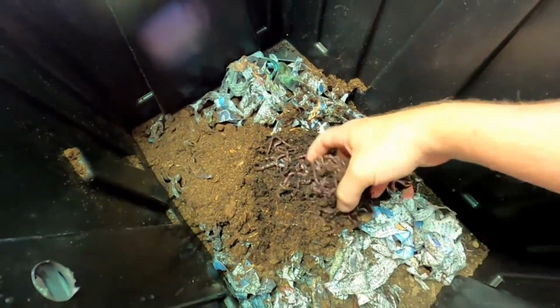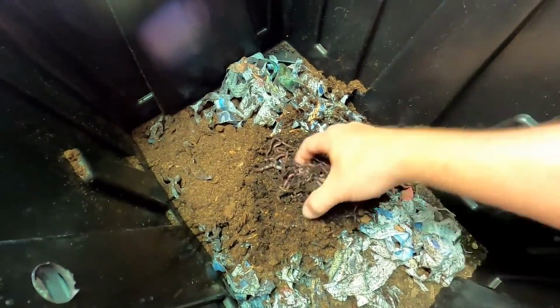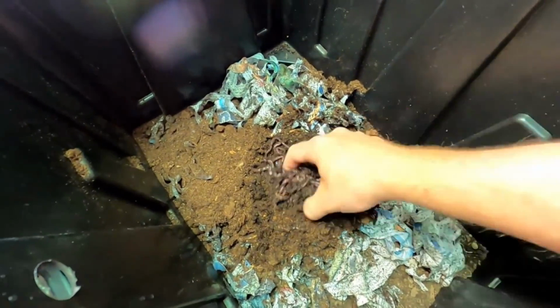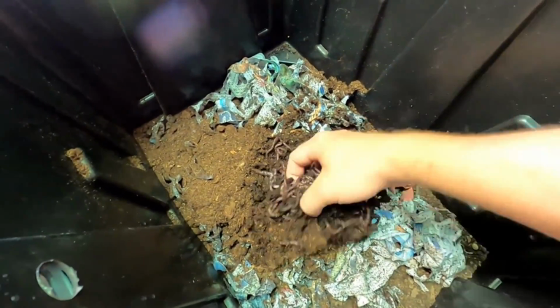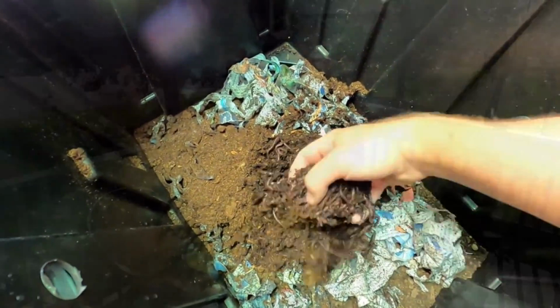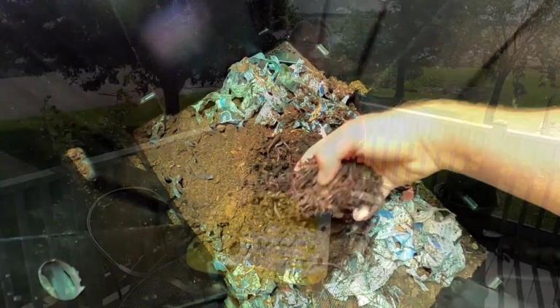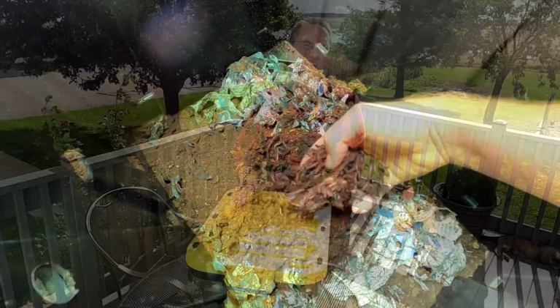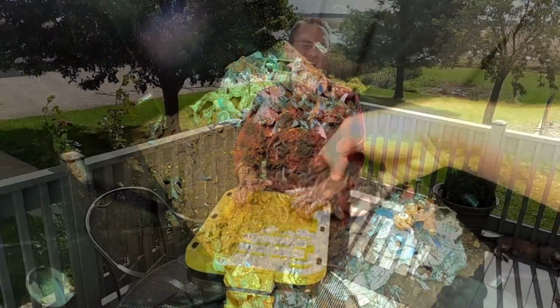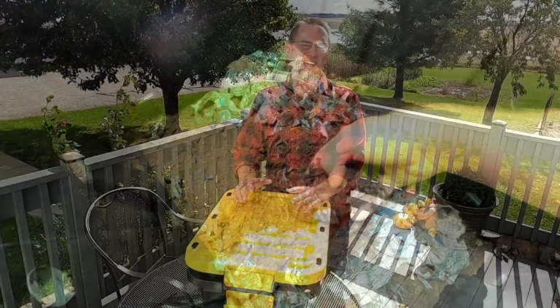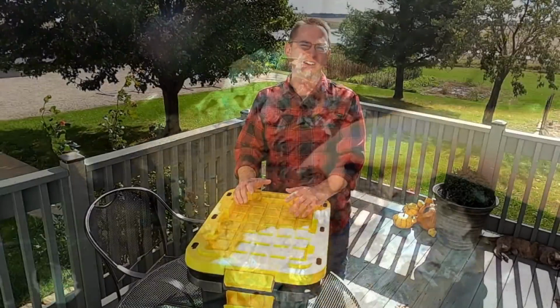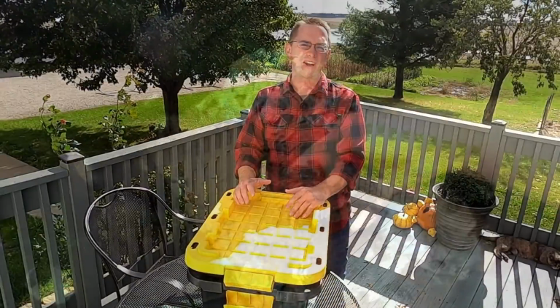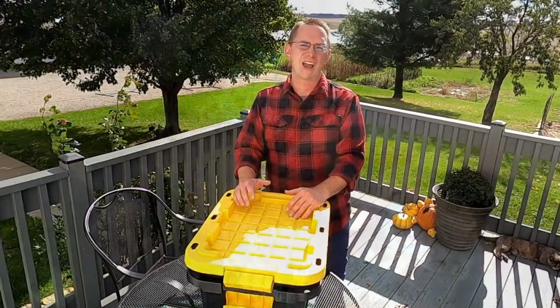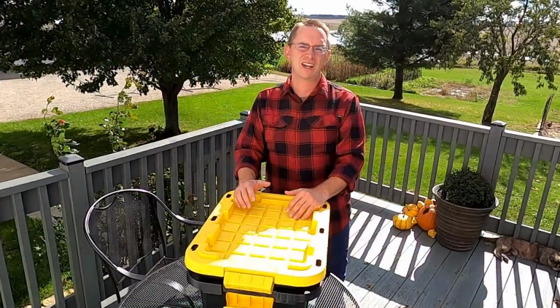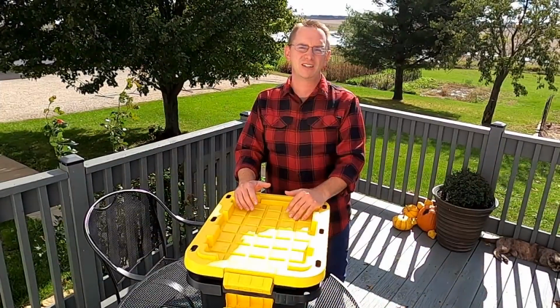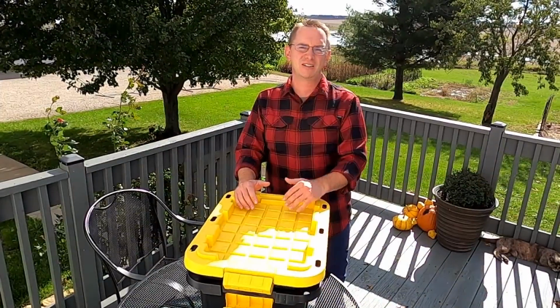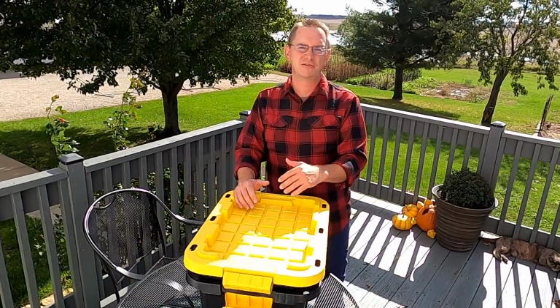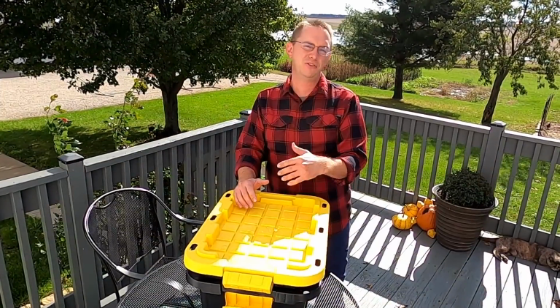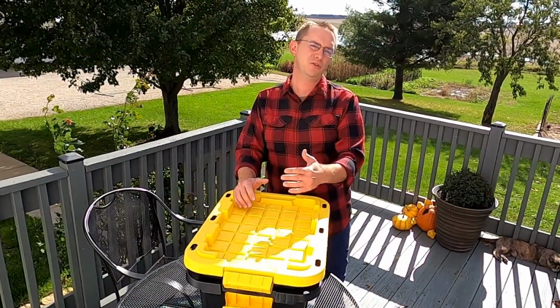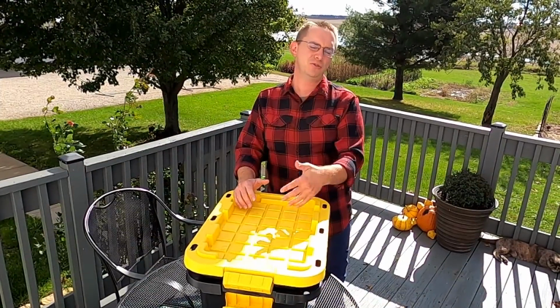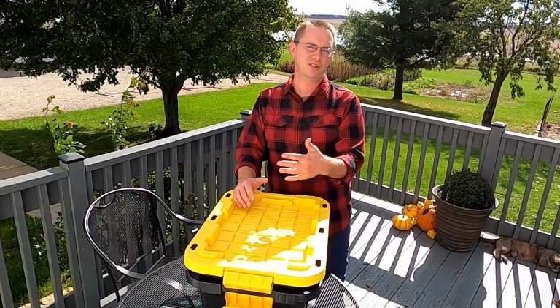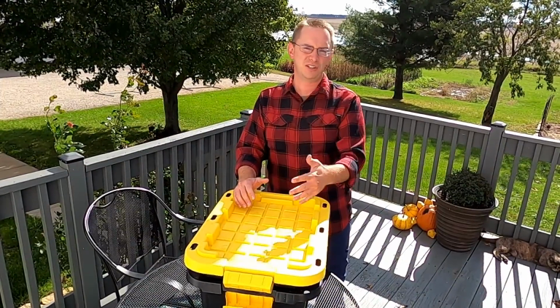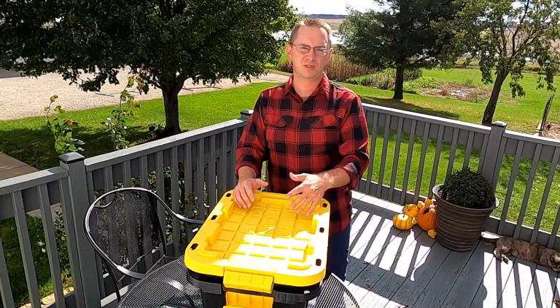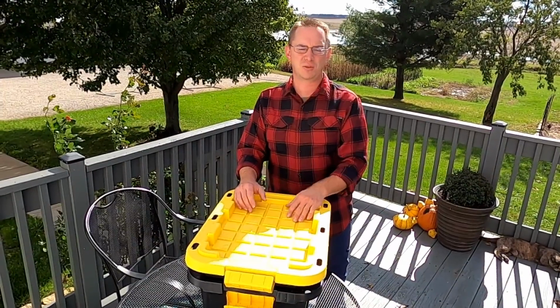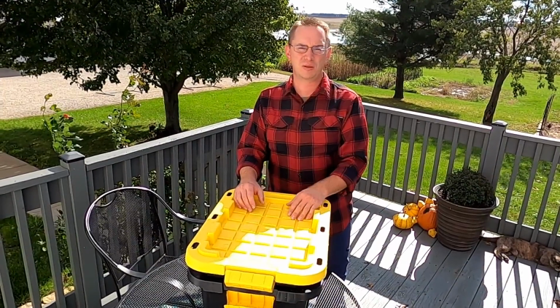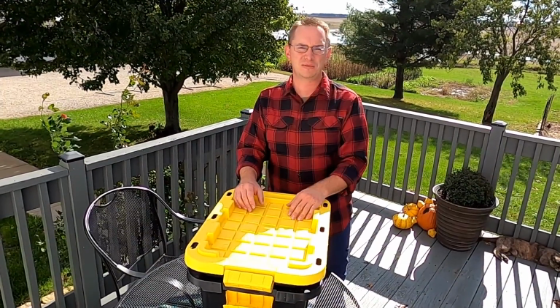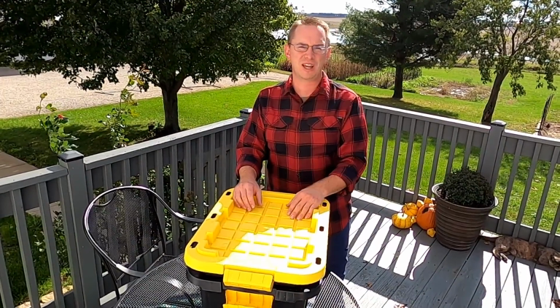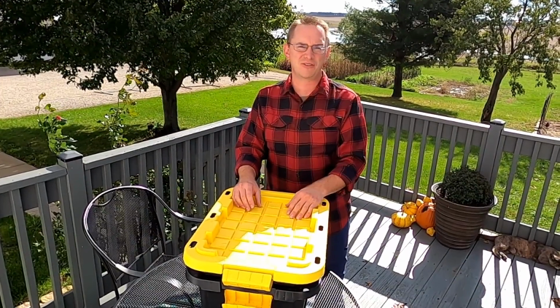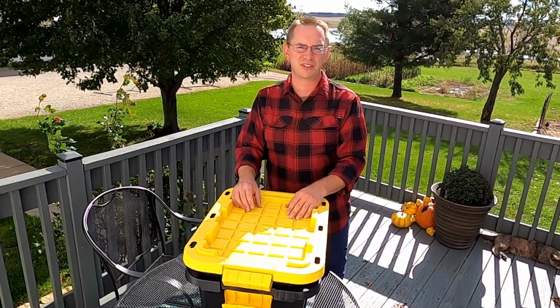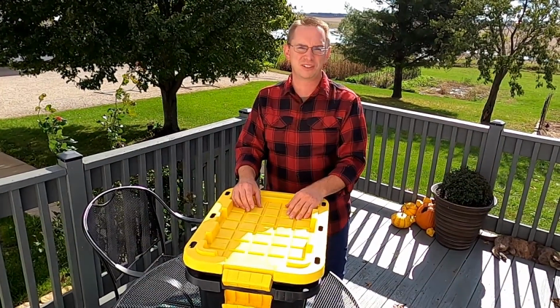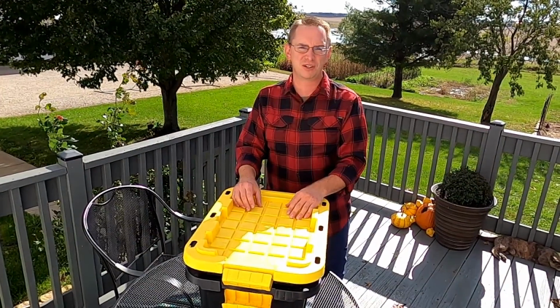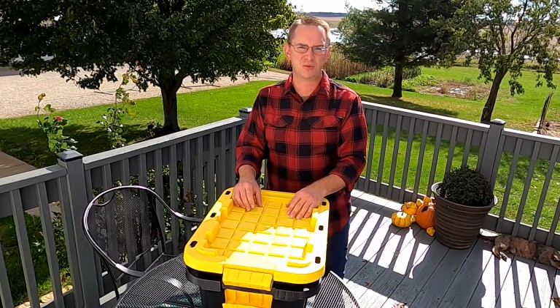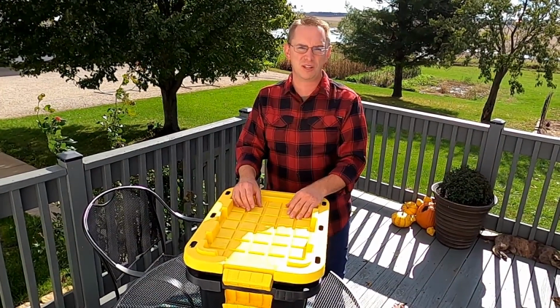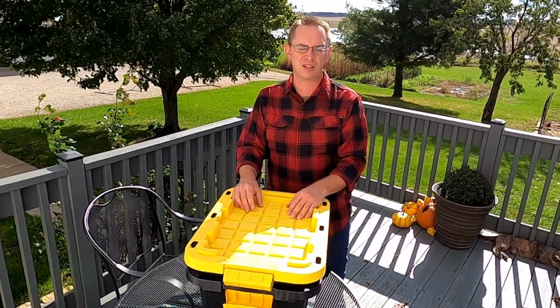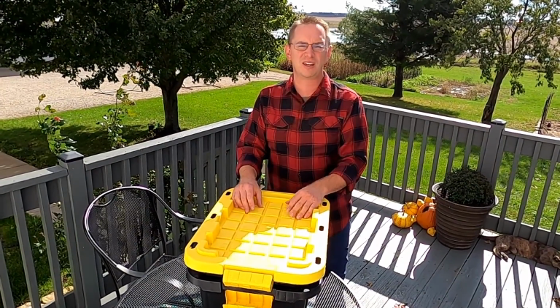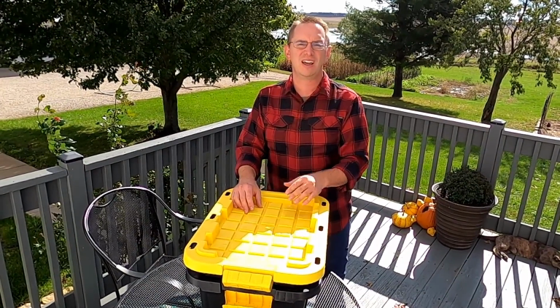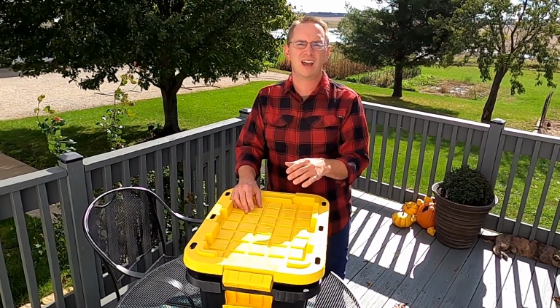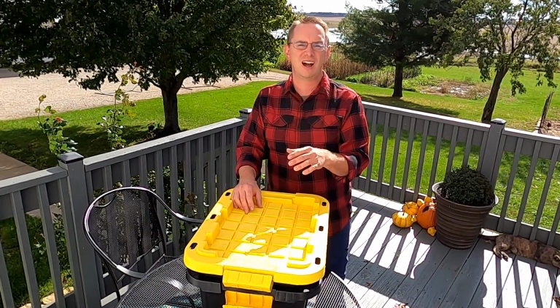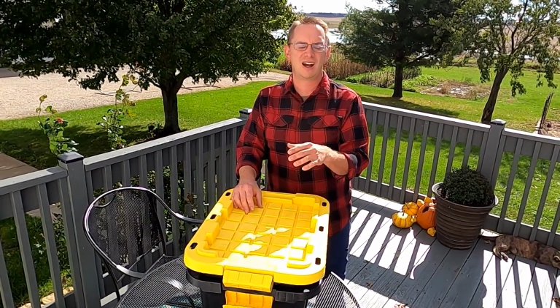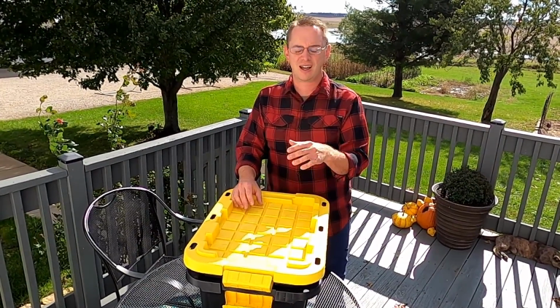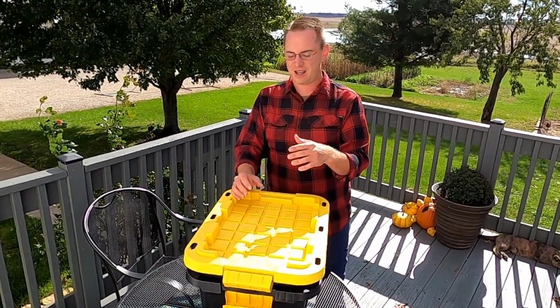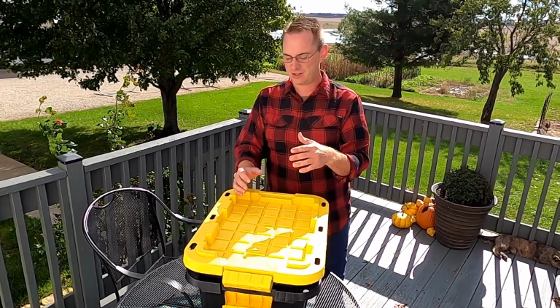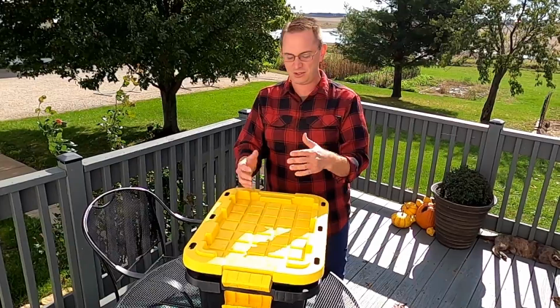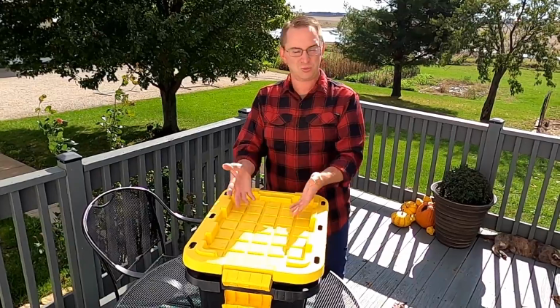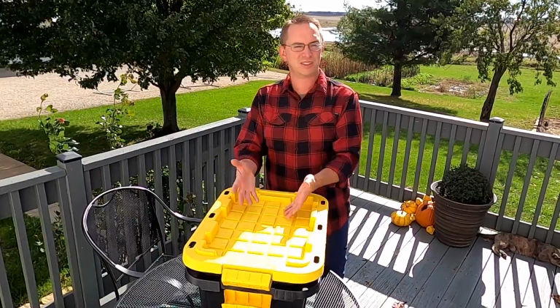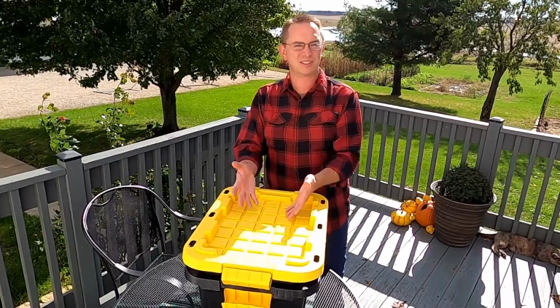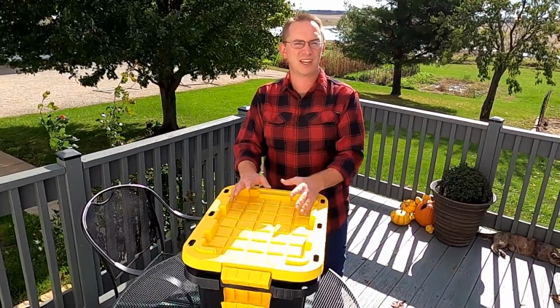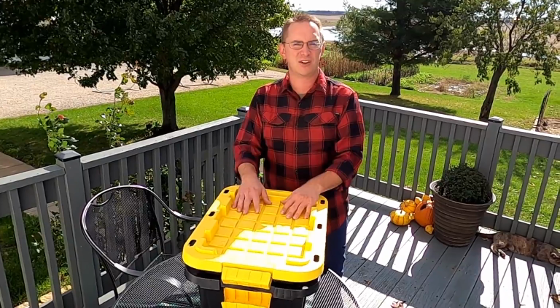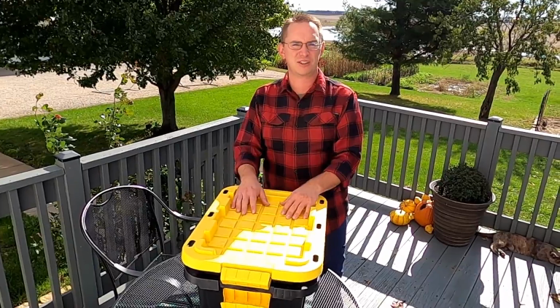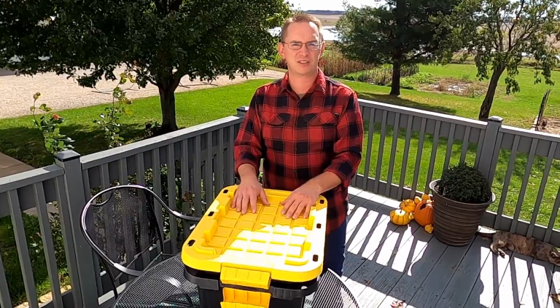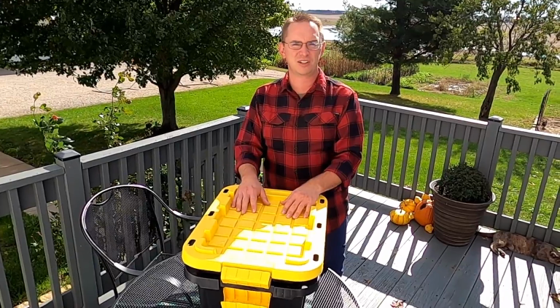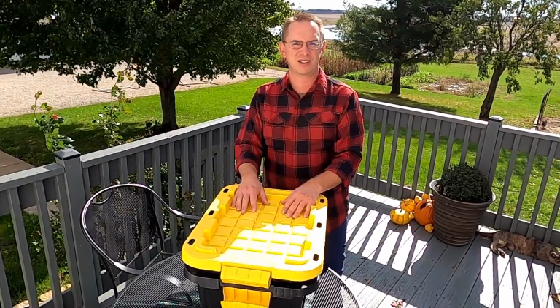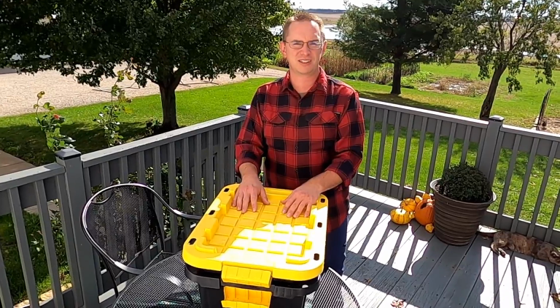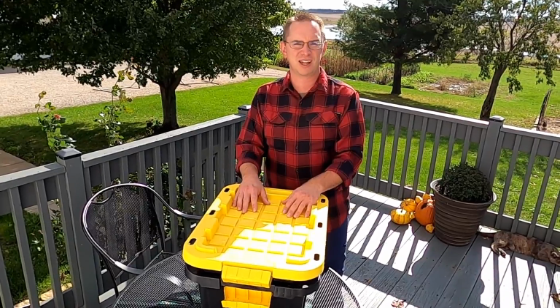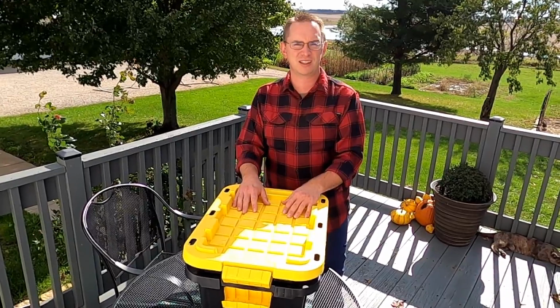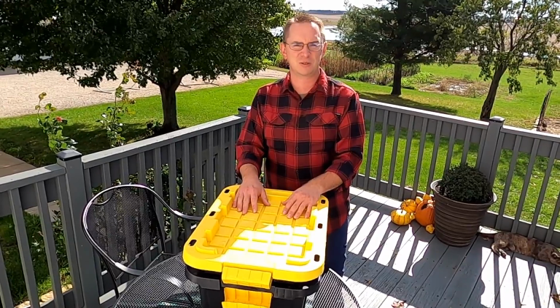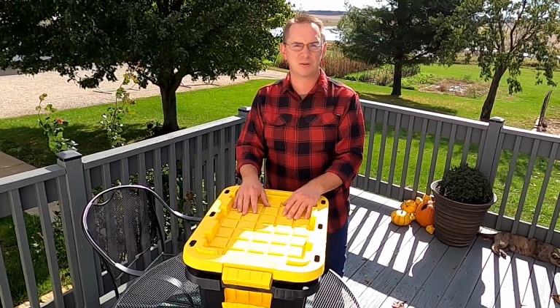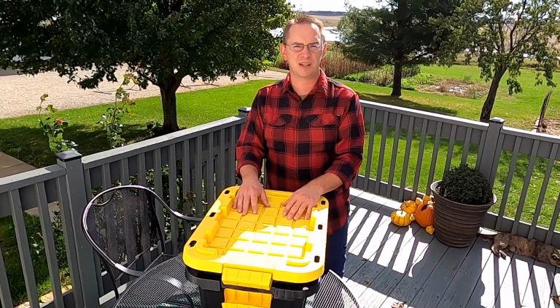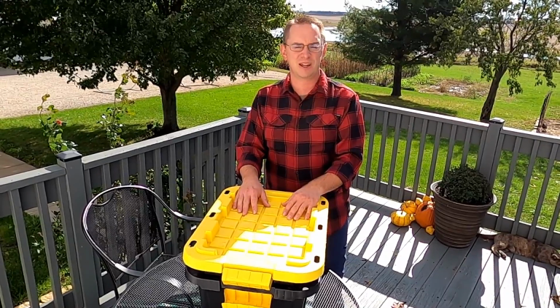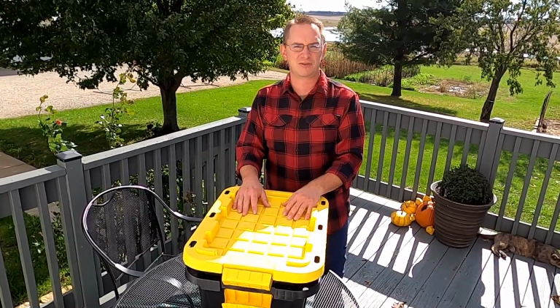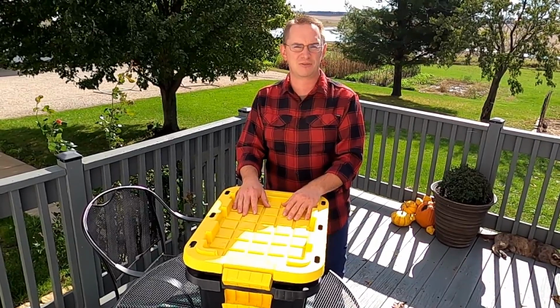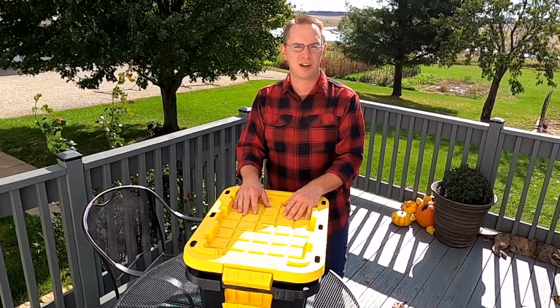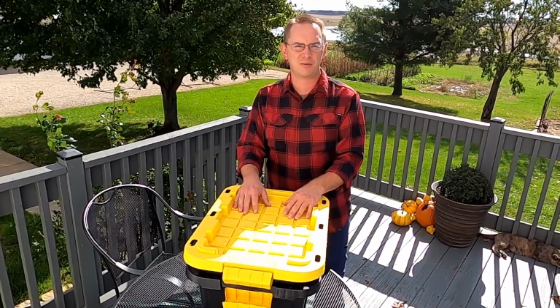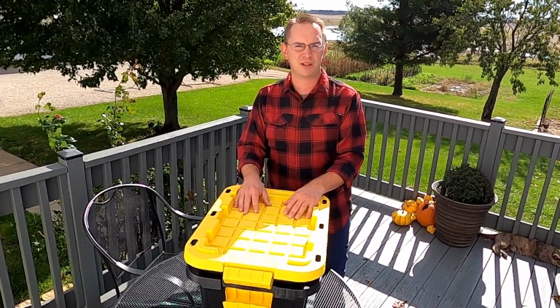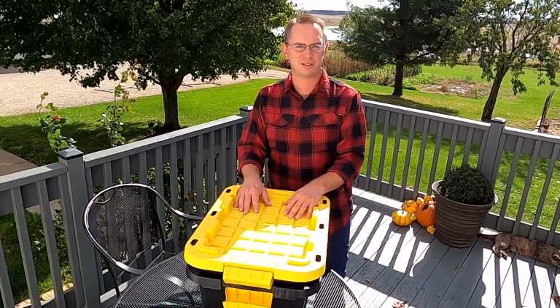Since then I've added food to these worms every single week, and we'll see how things look inside this bin after five months.